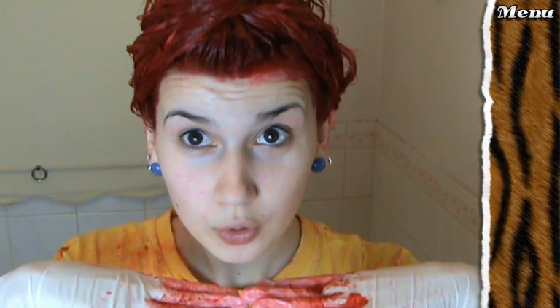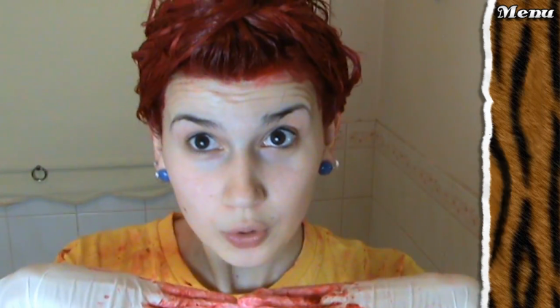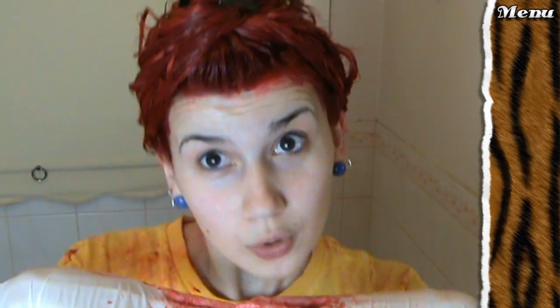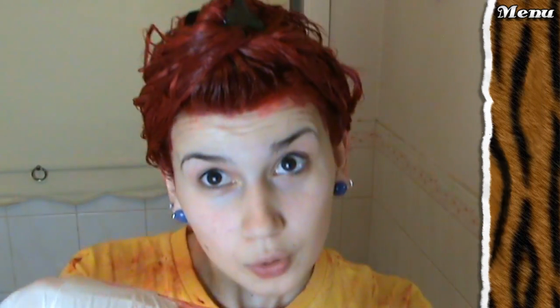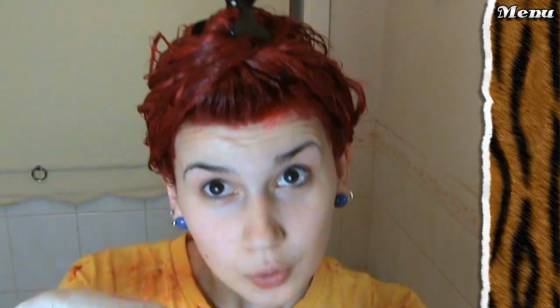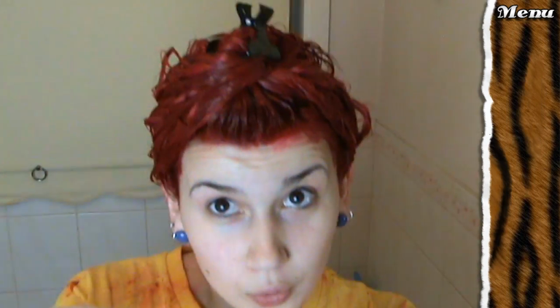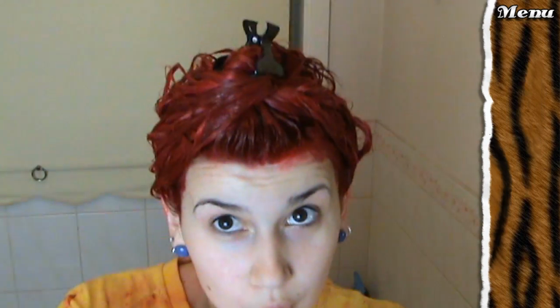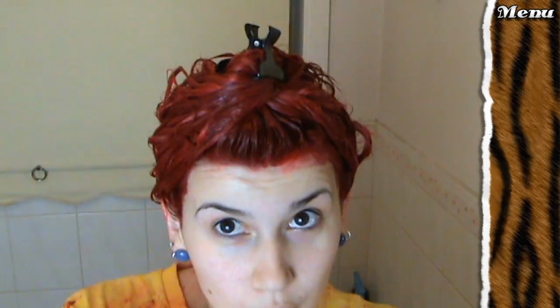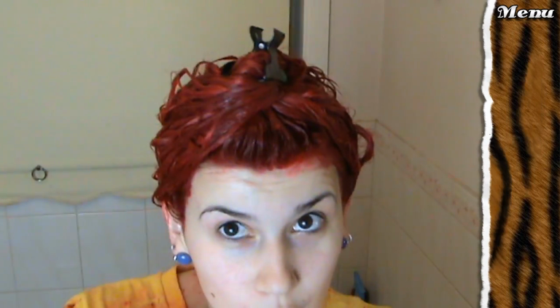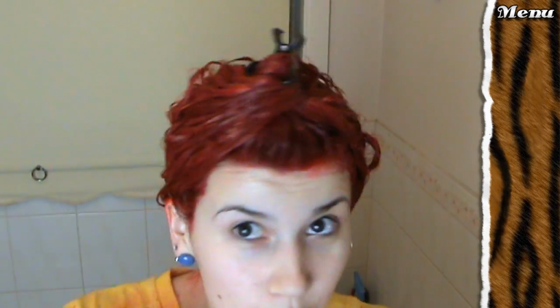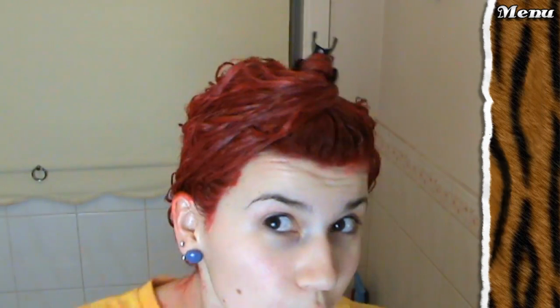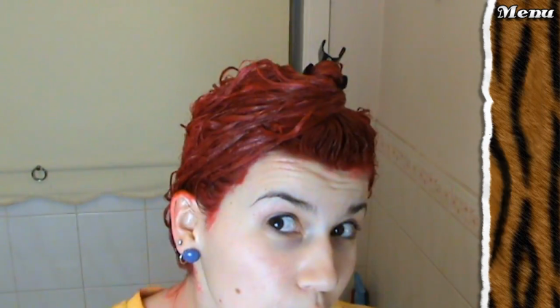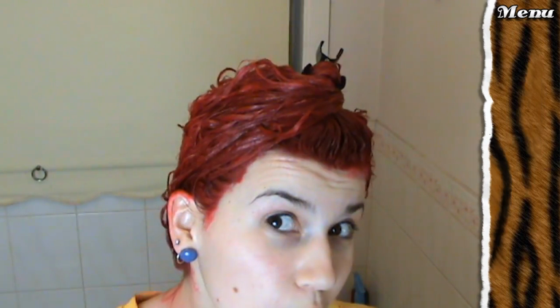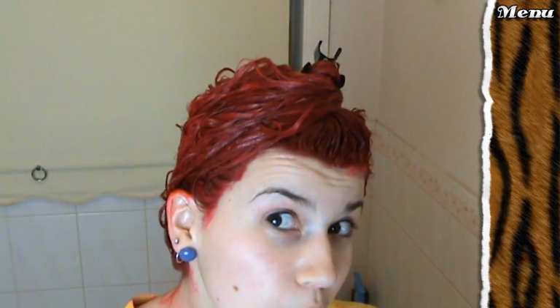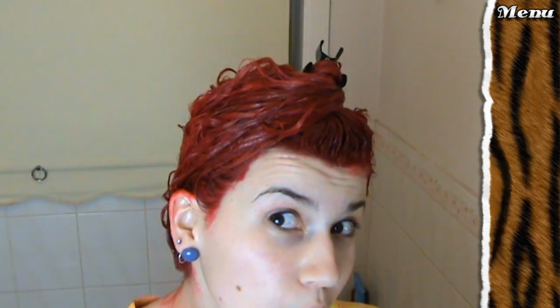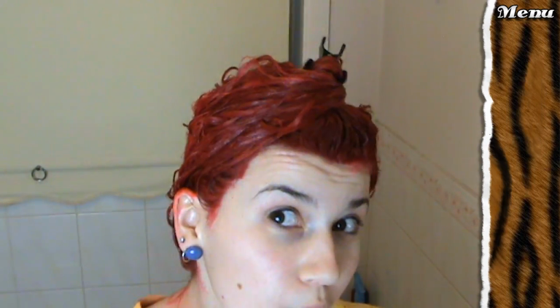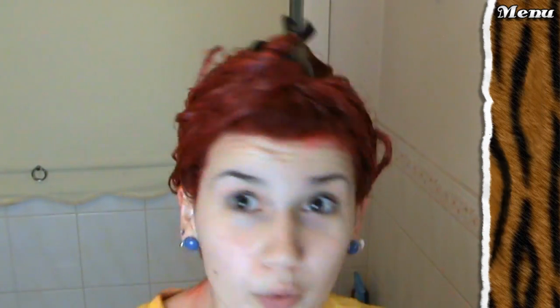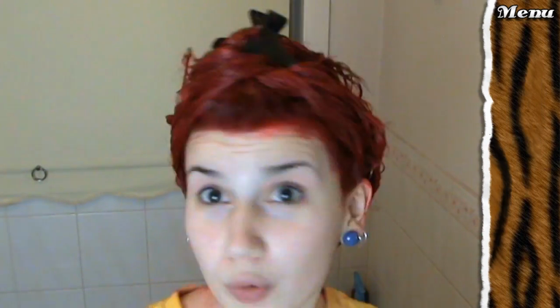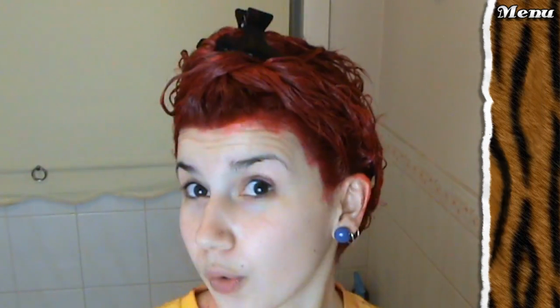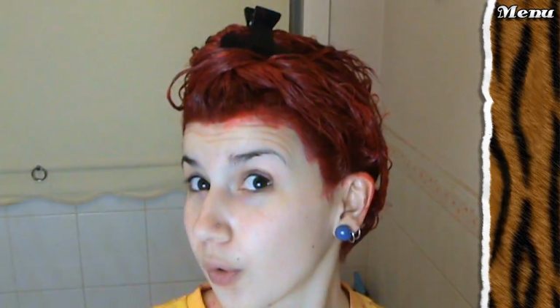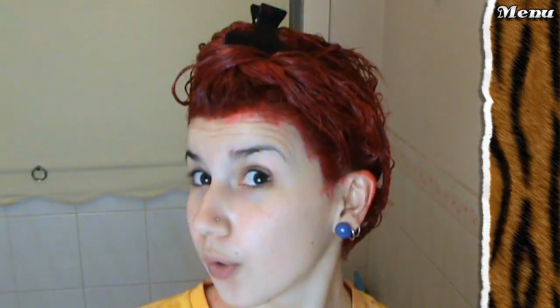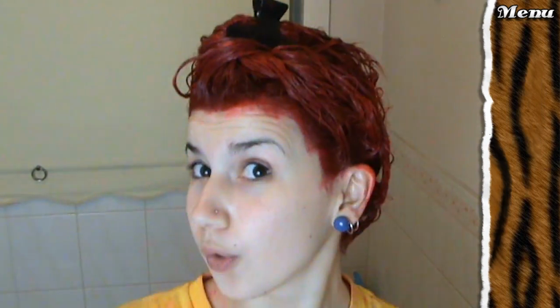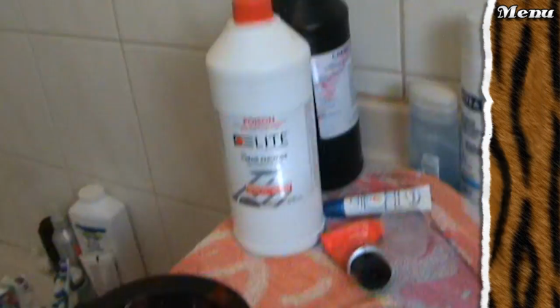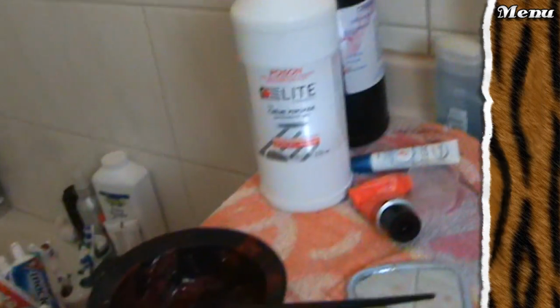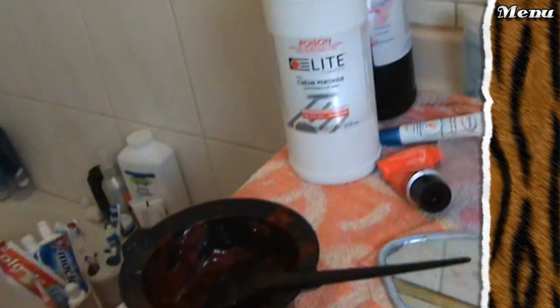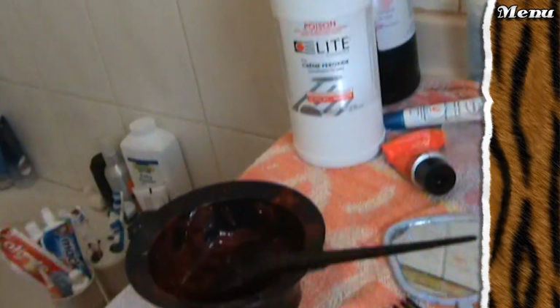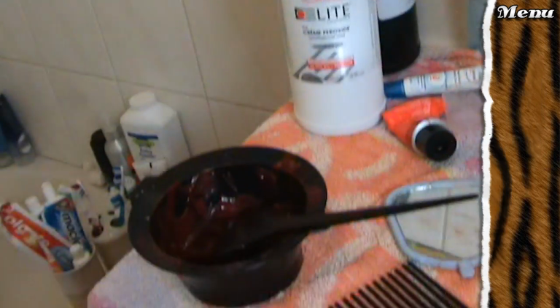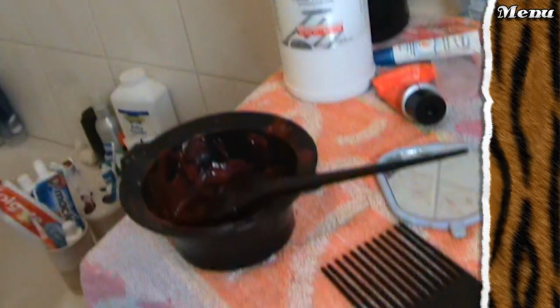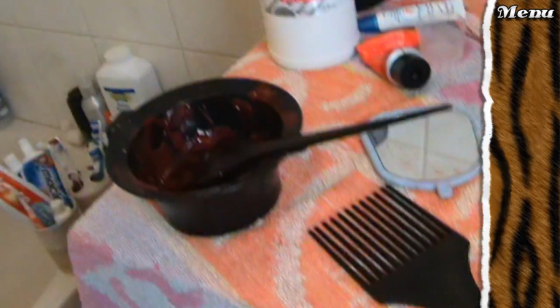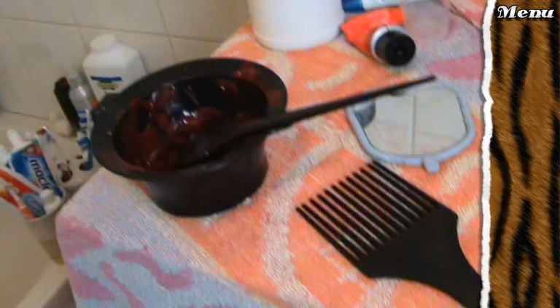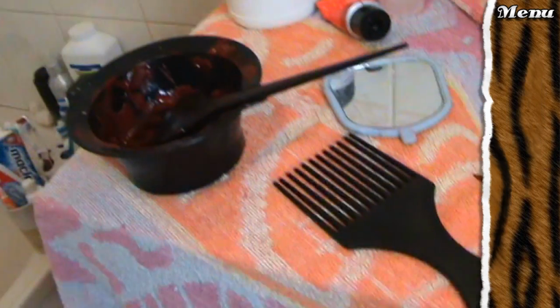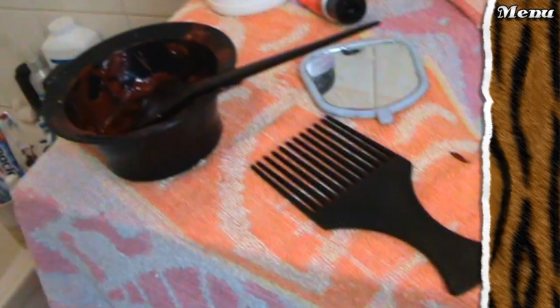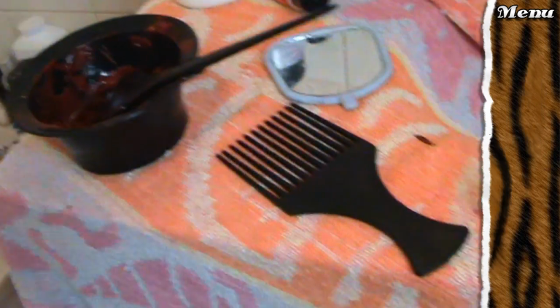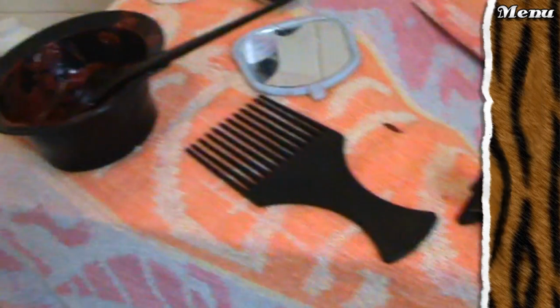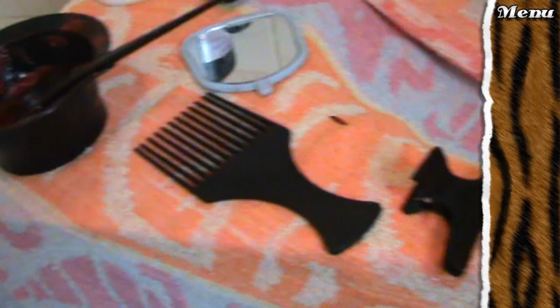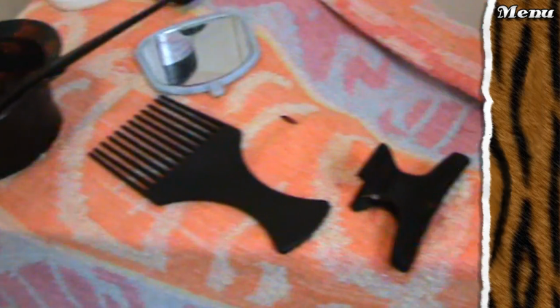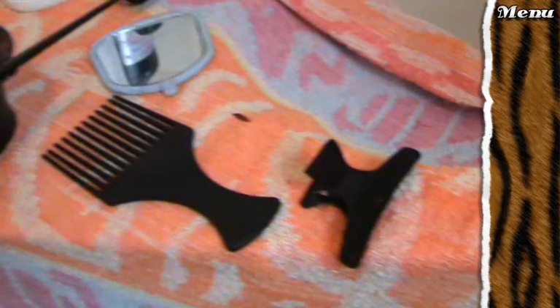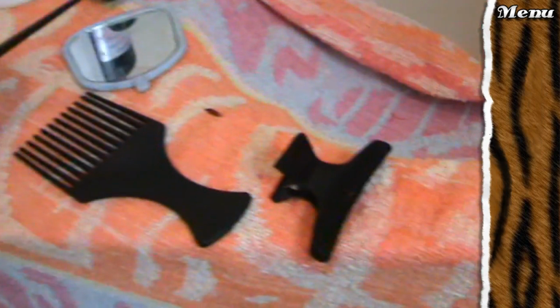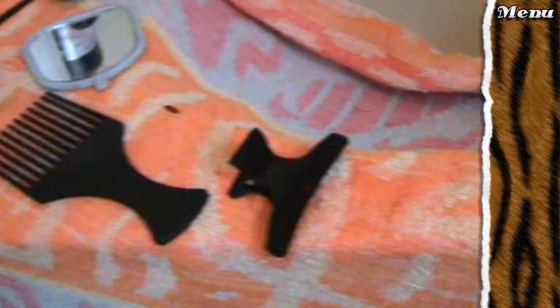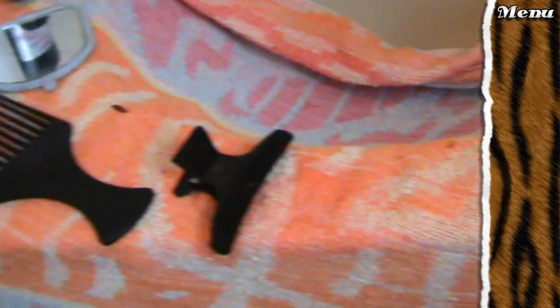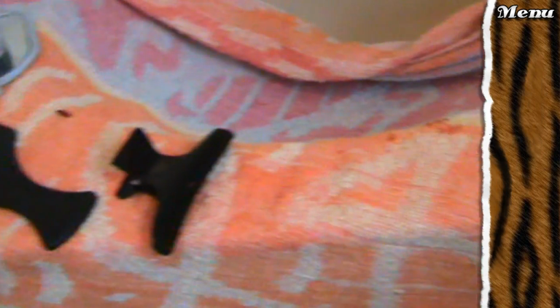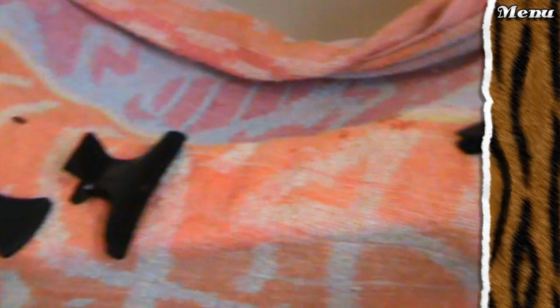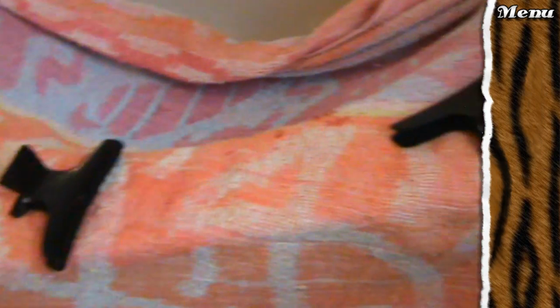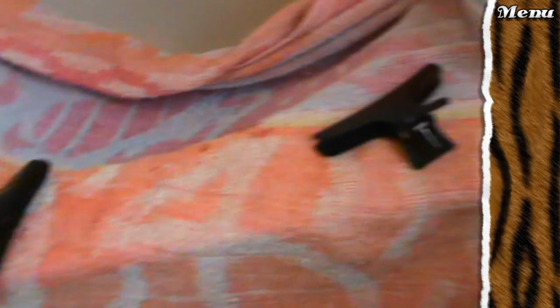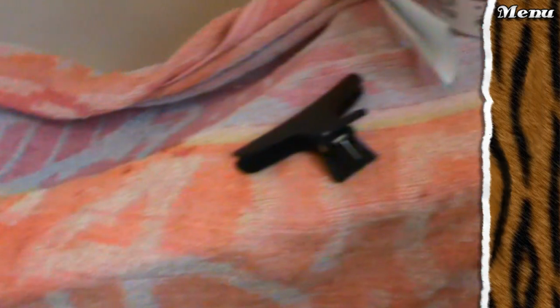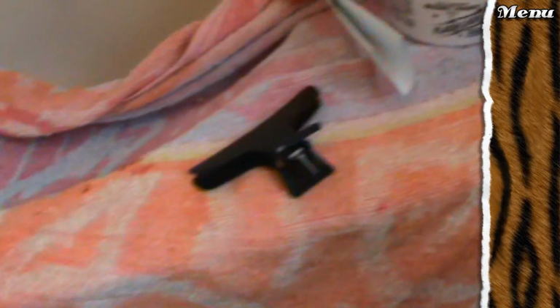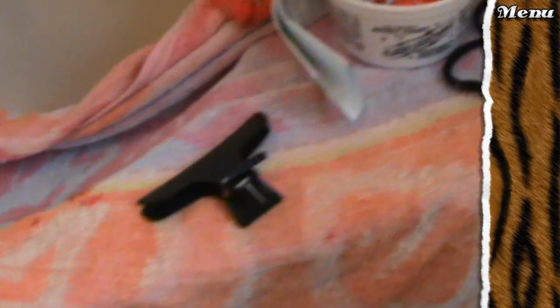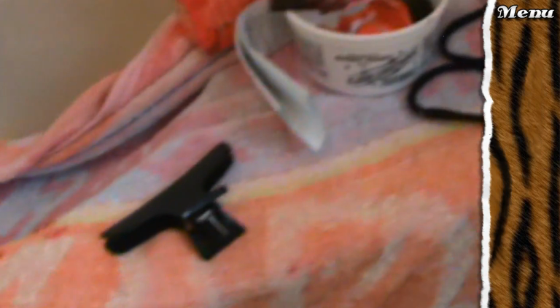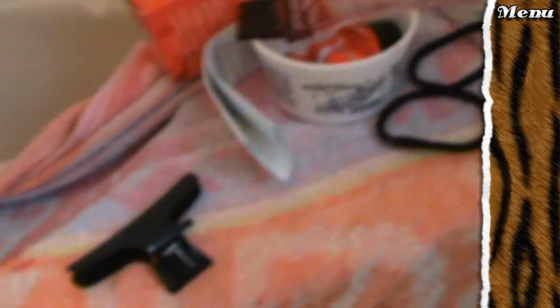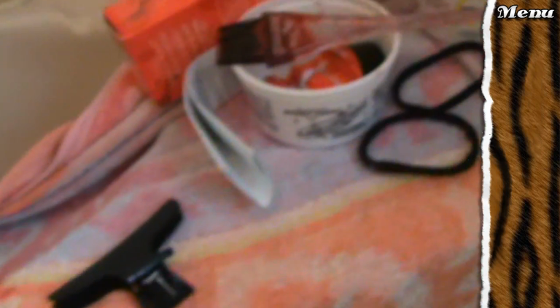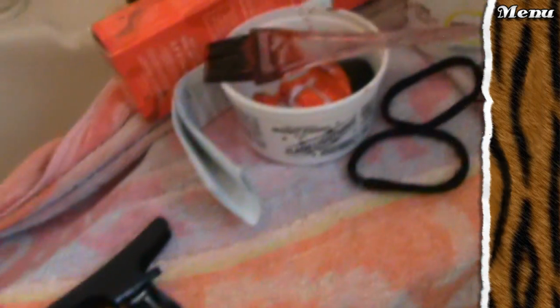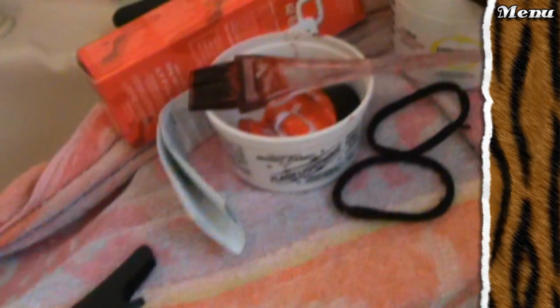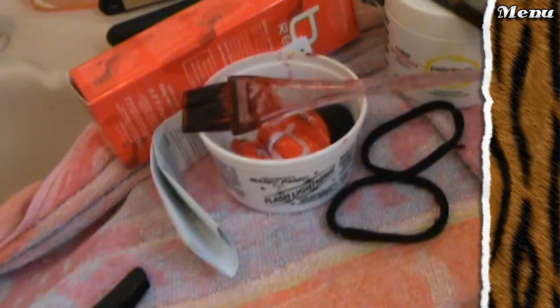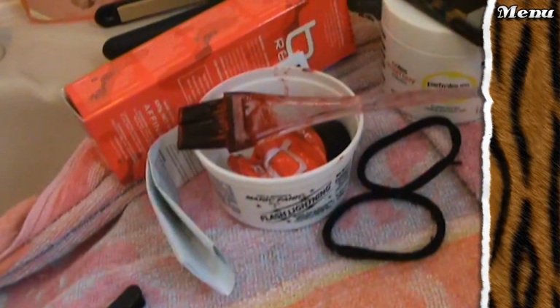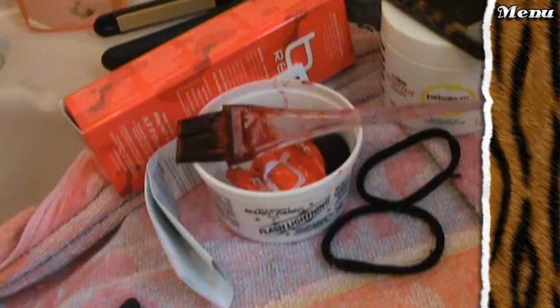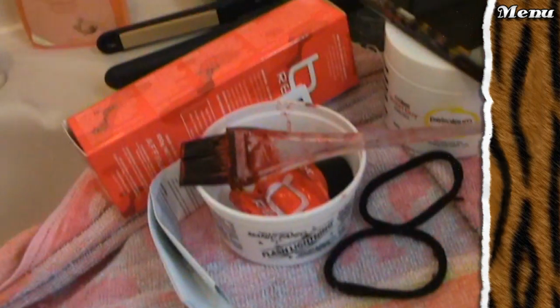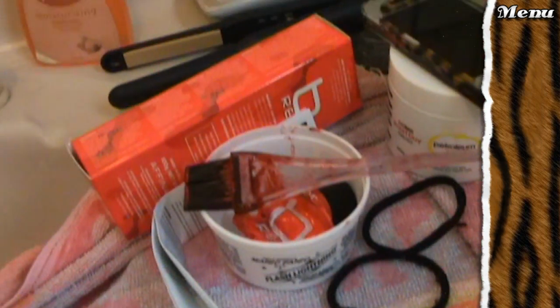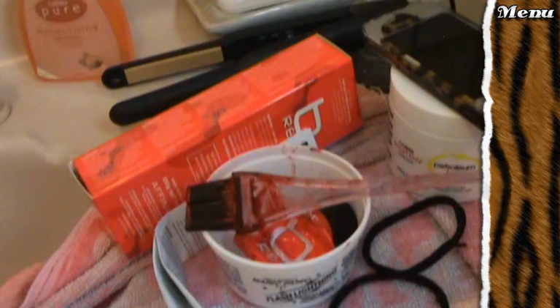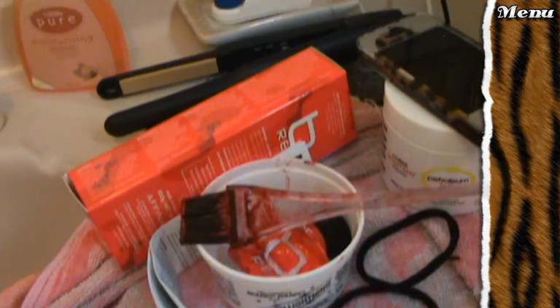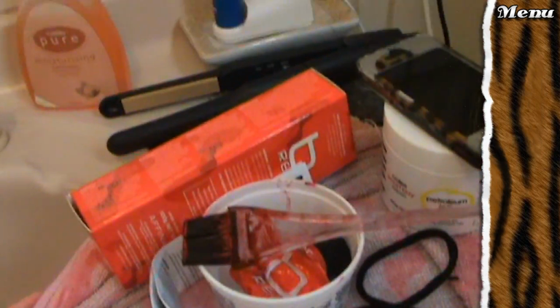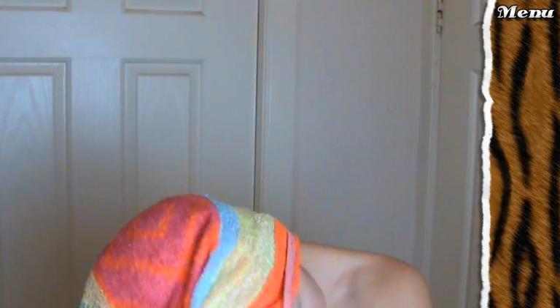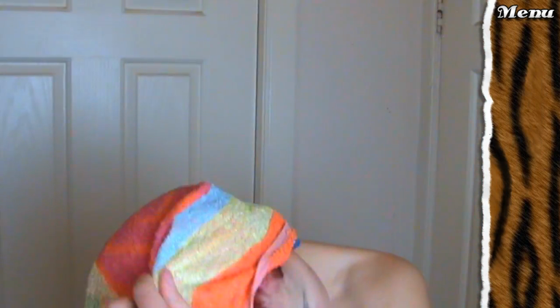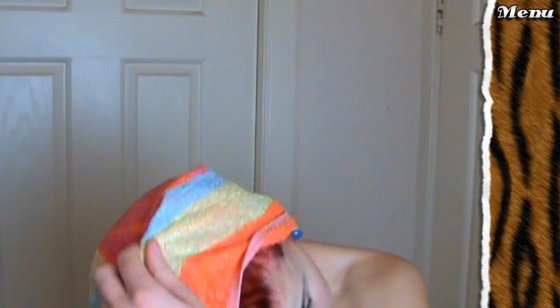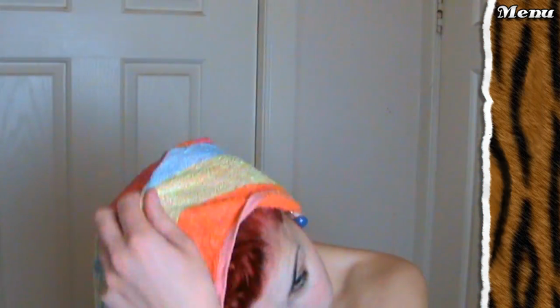You can wrap your hair up in plastic, but that's optional. While you wait, clean up the mess you made. I'm waiting about 35 minutes for this one.